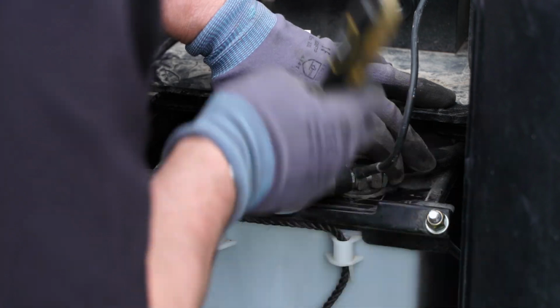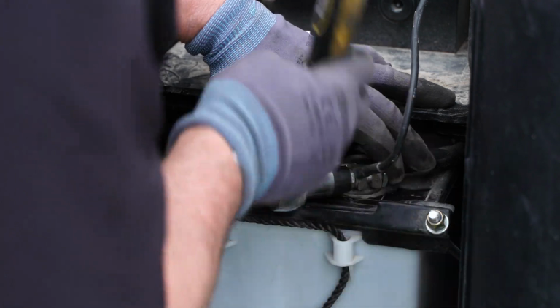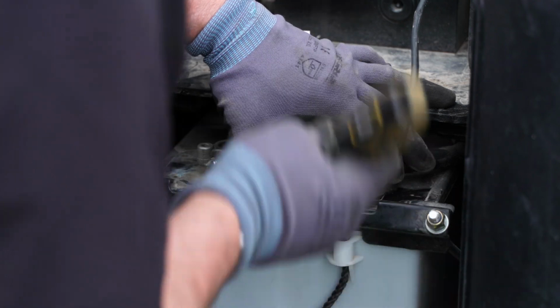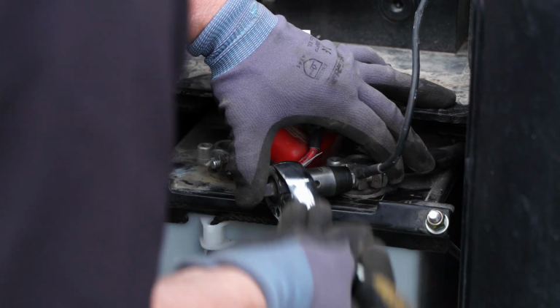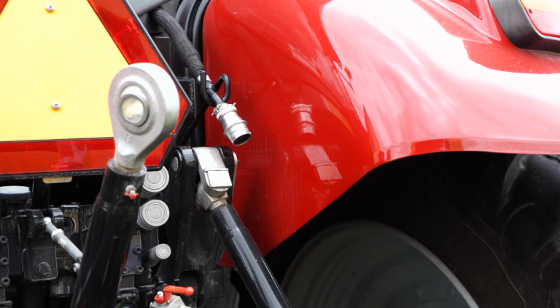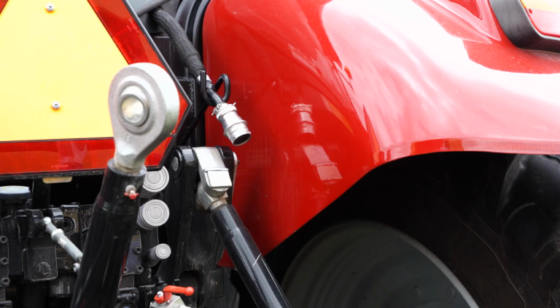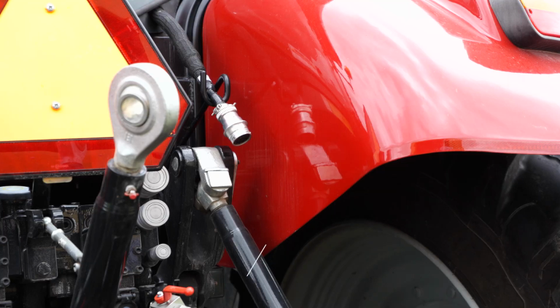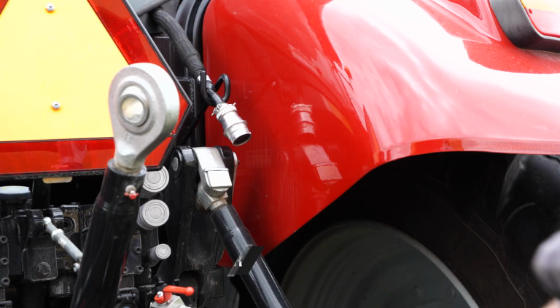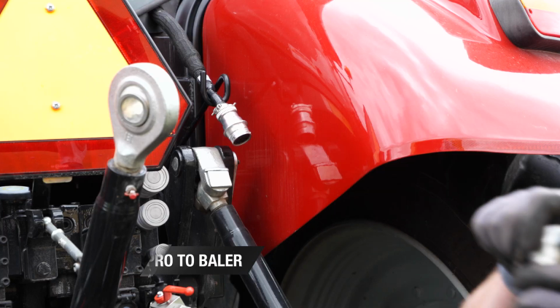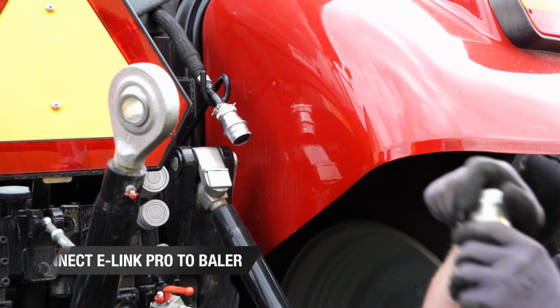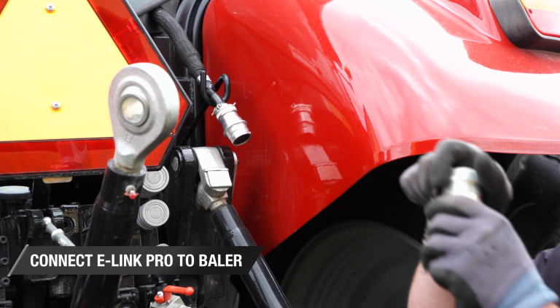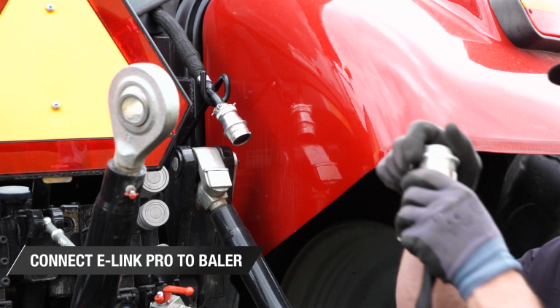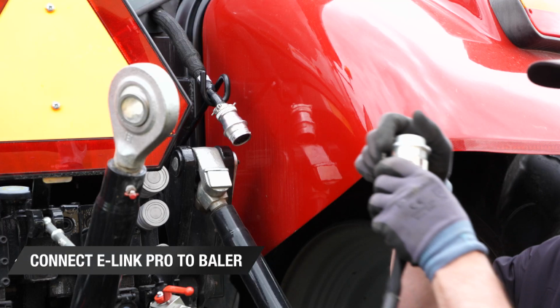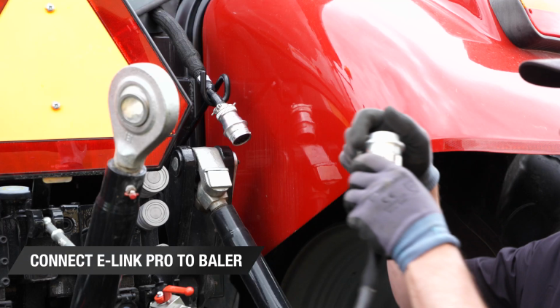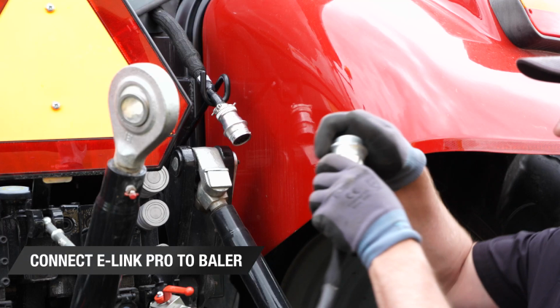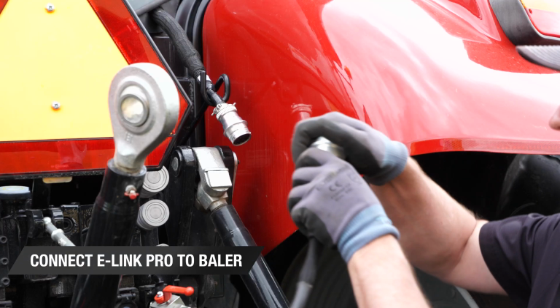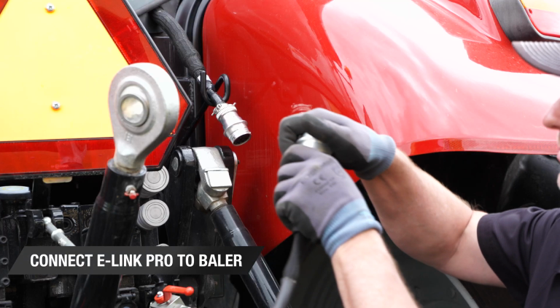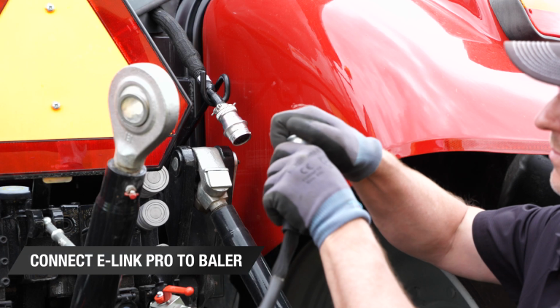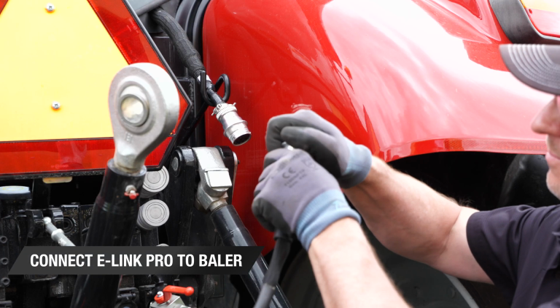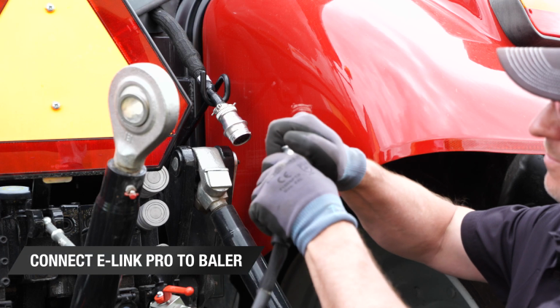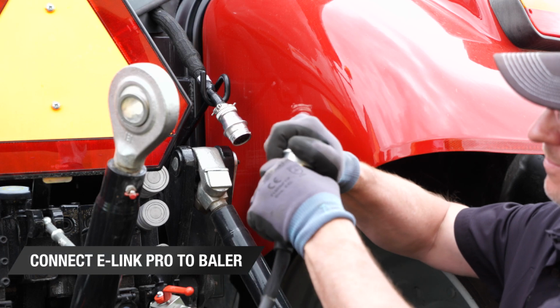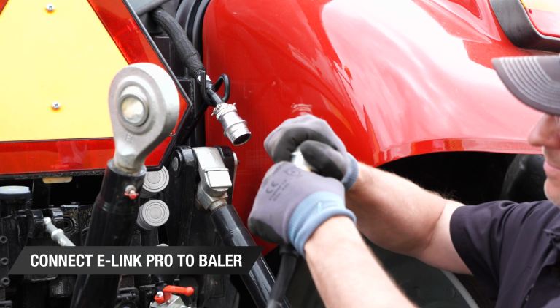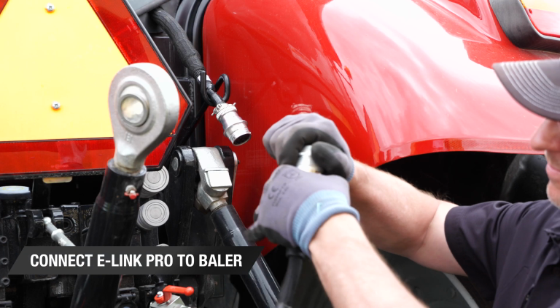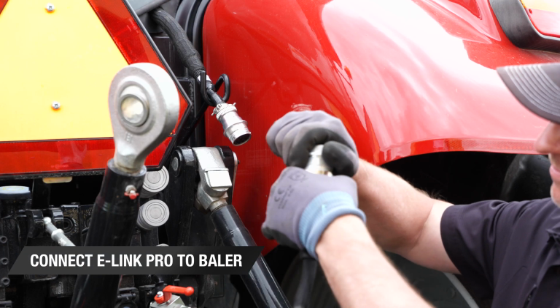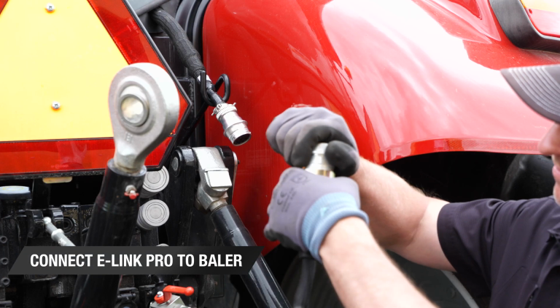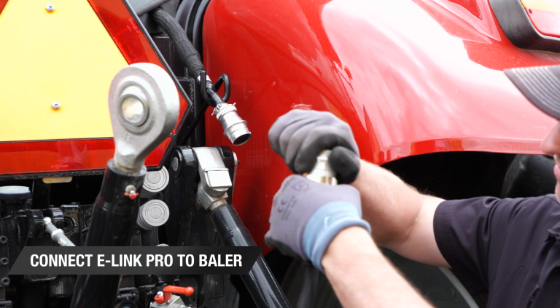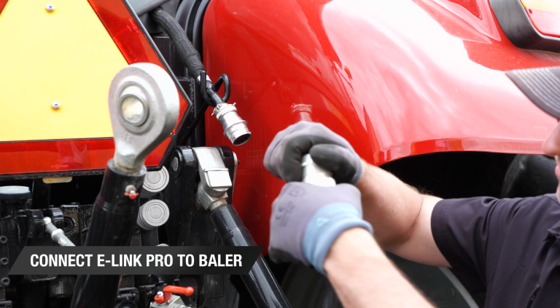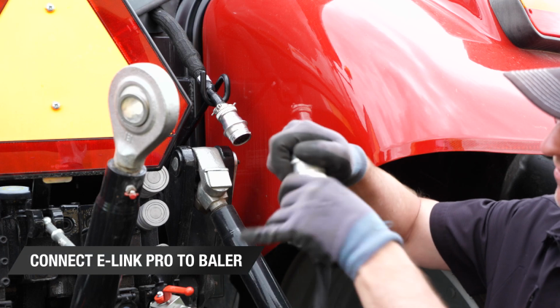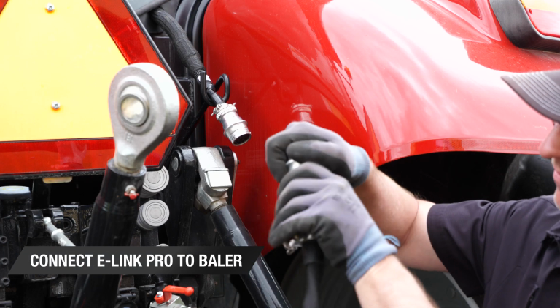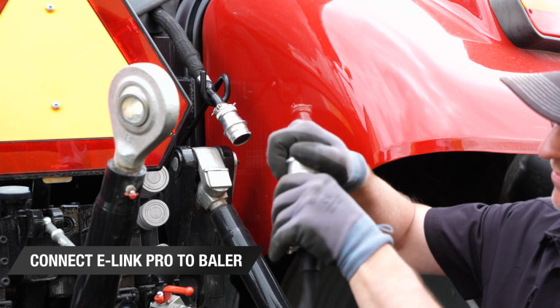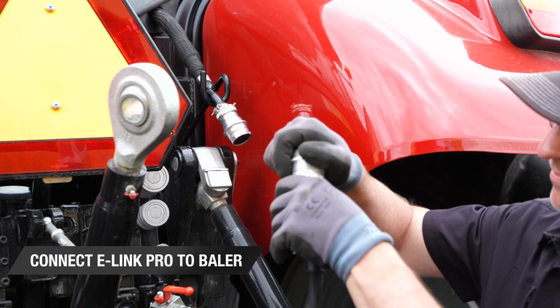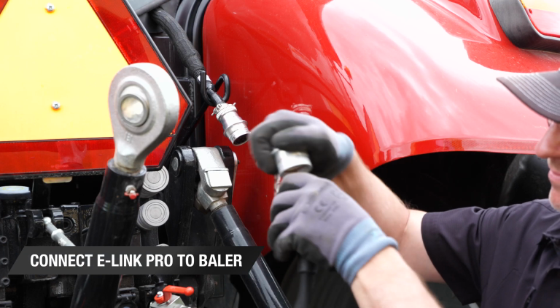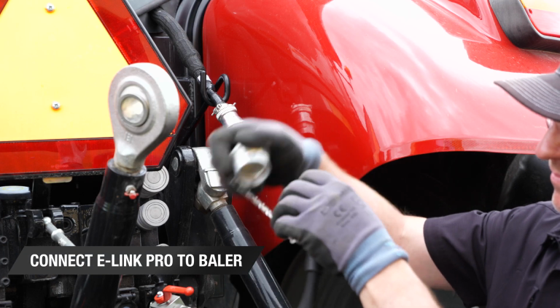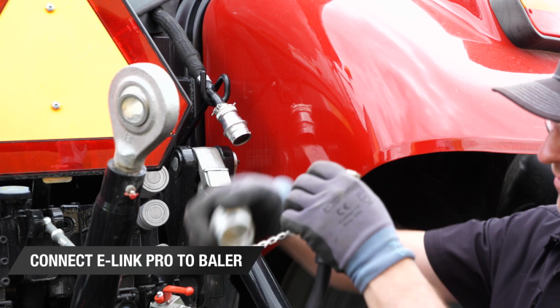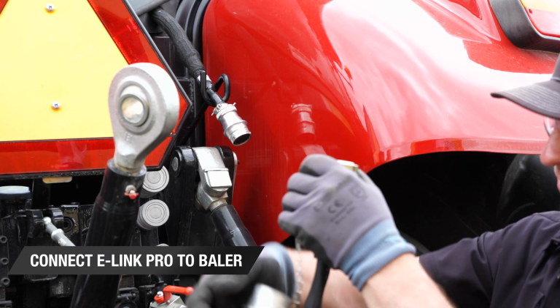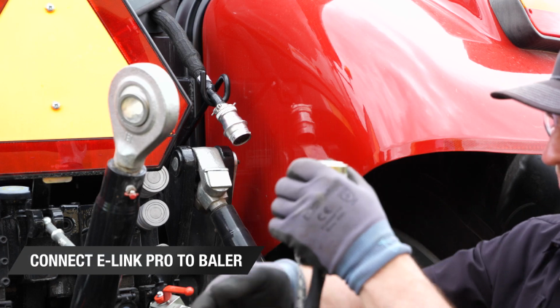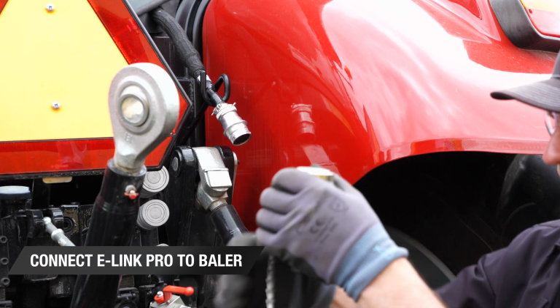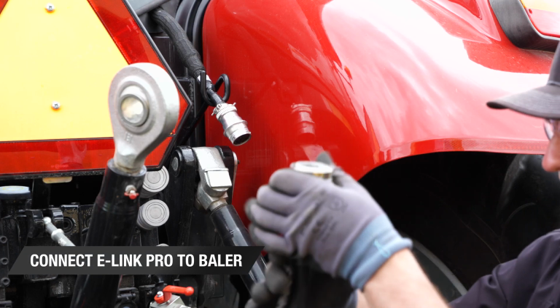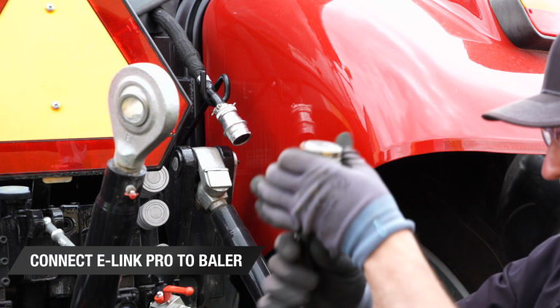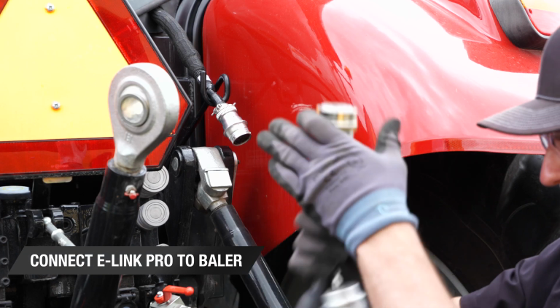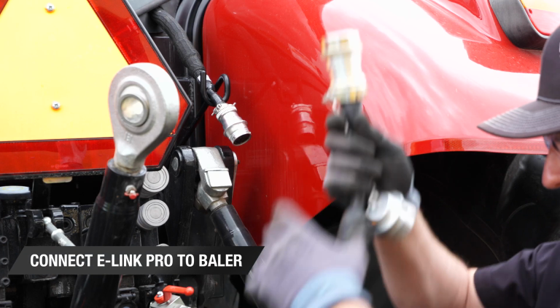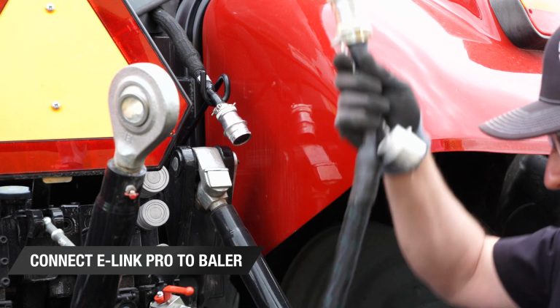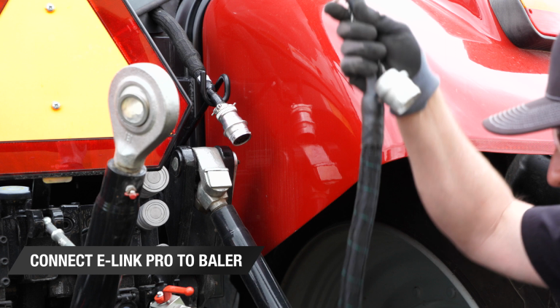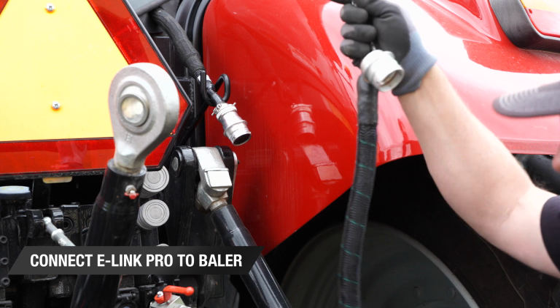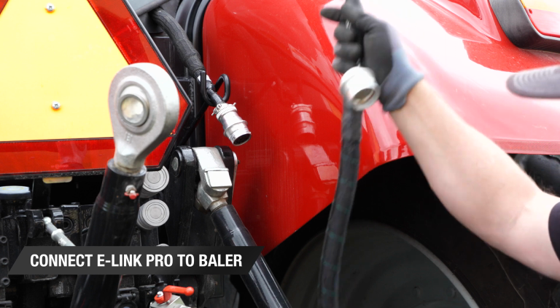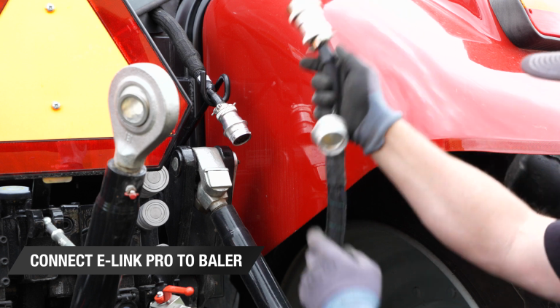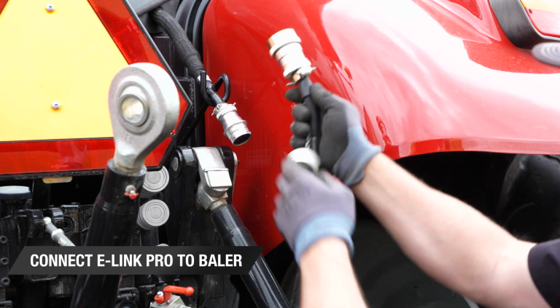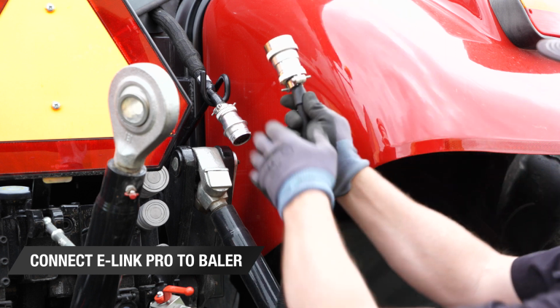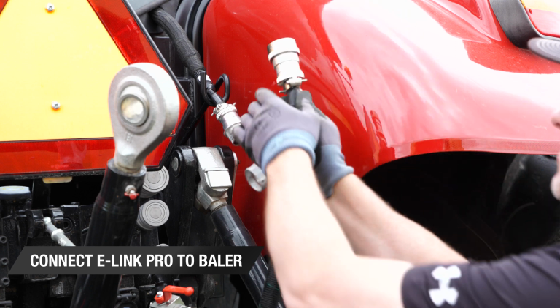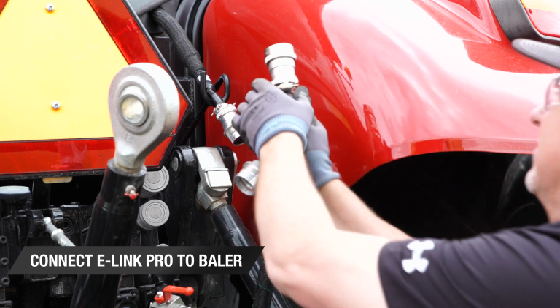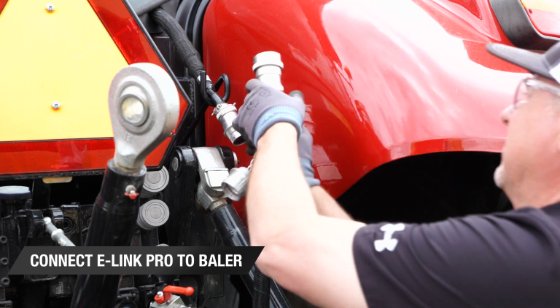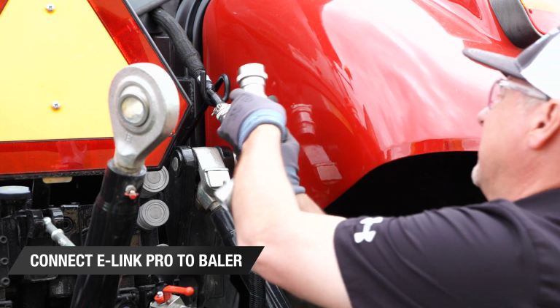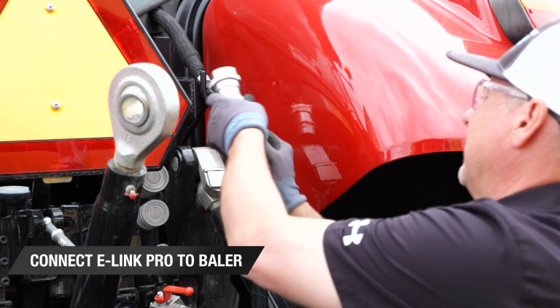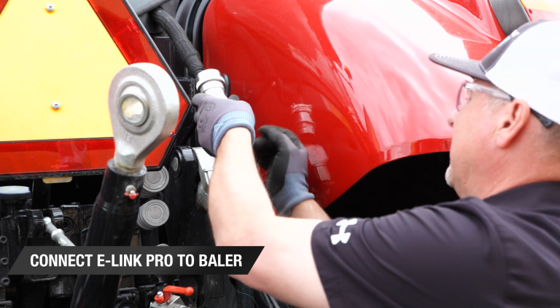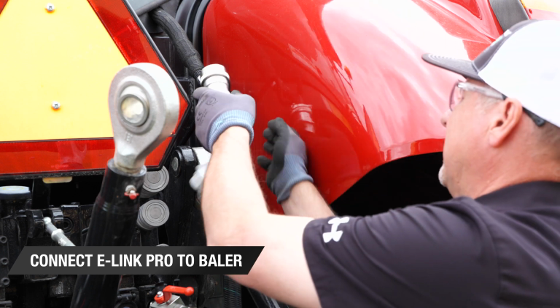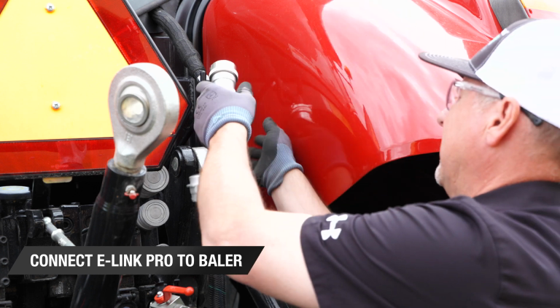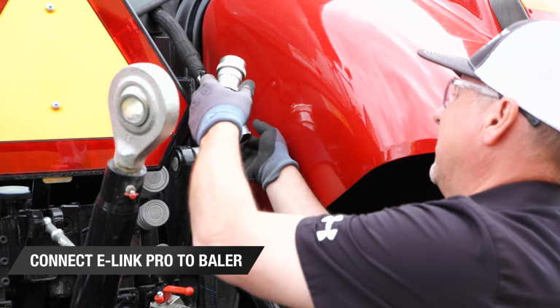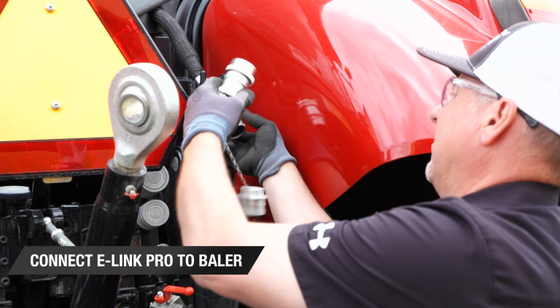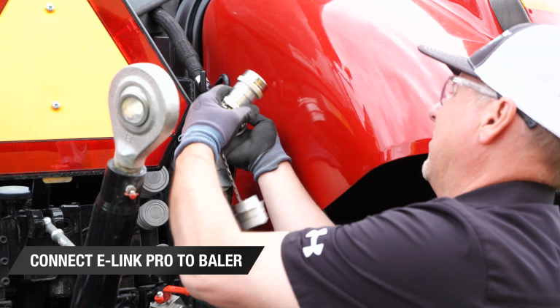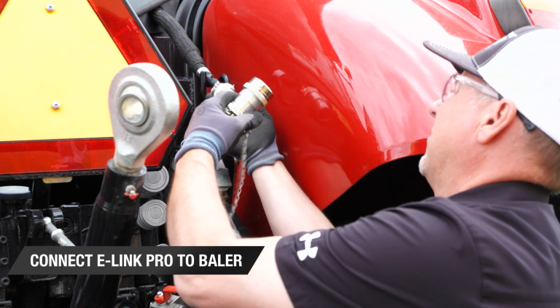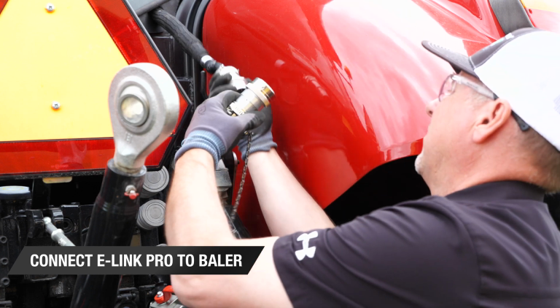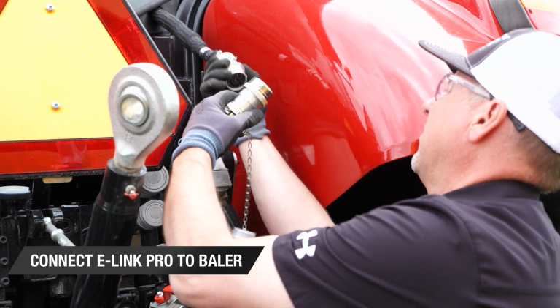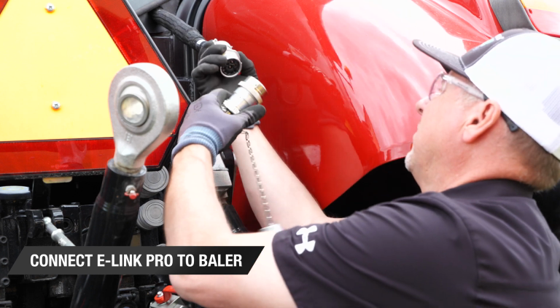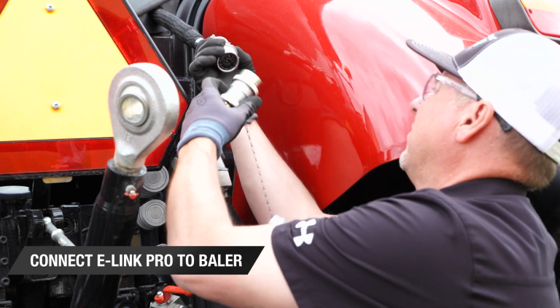The last step in this process is connecting the e-link pro harness to the baler's electronic control unit harness.